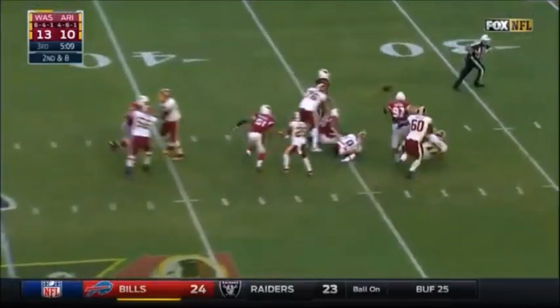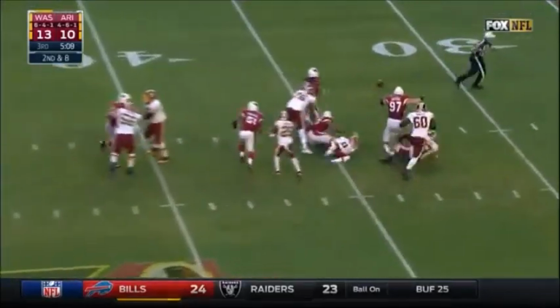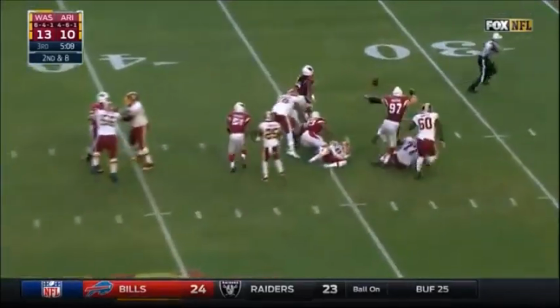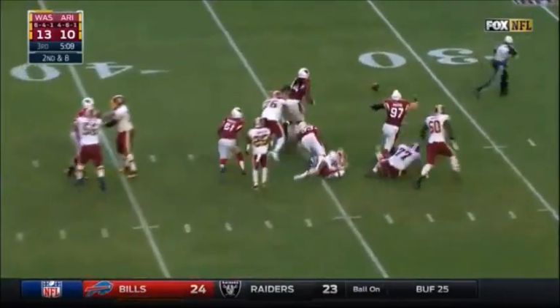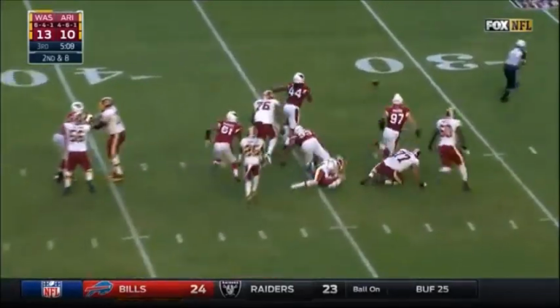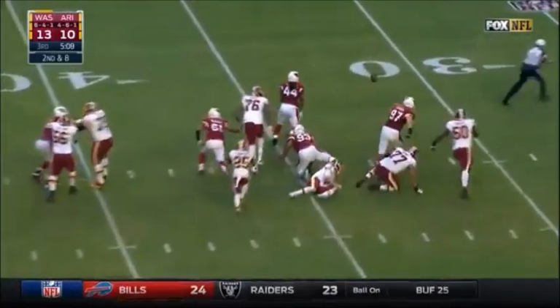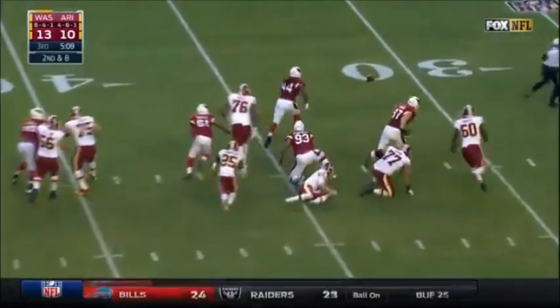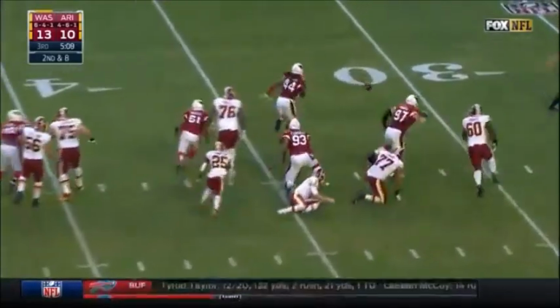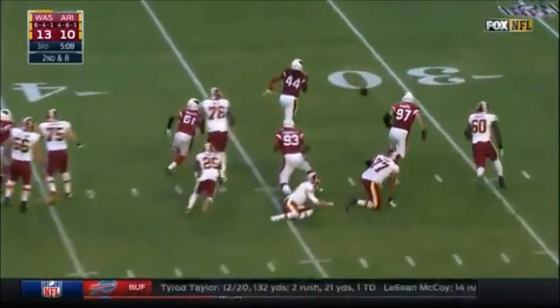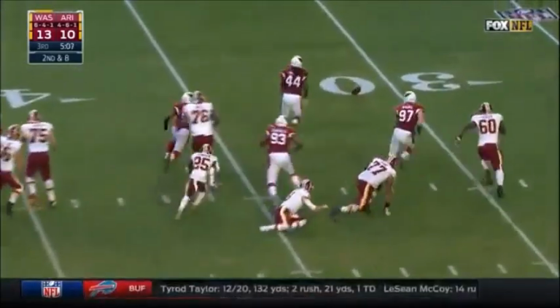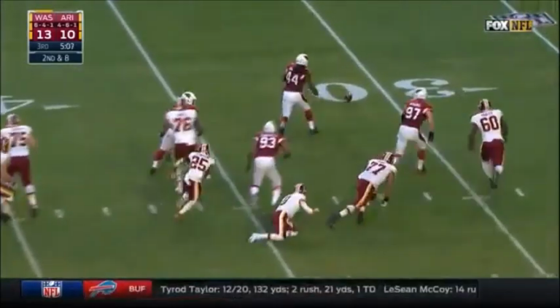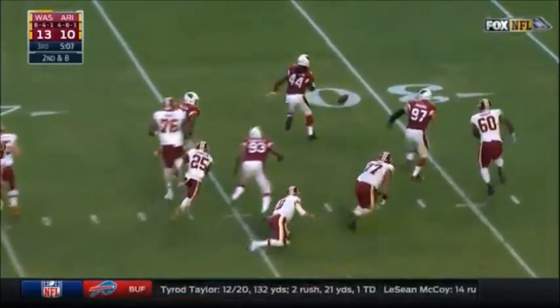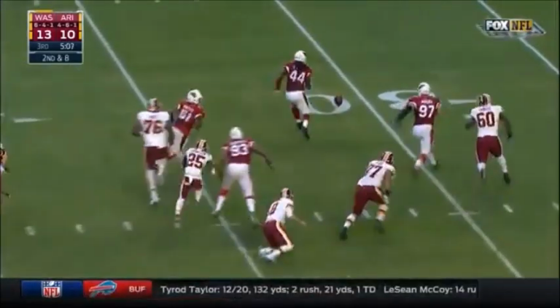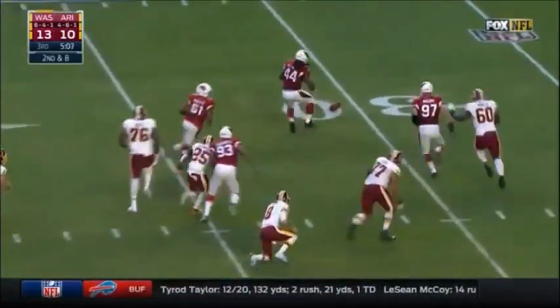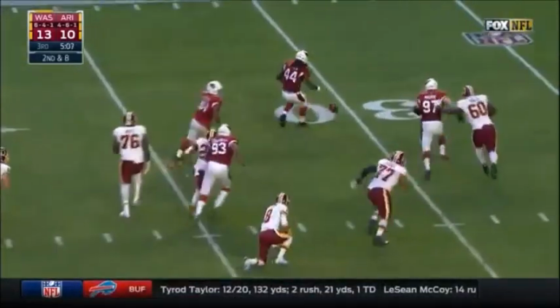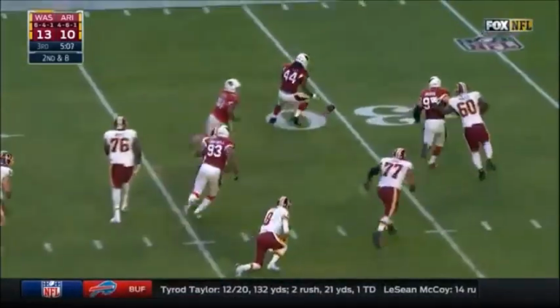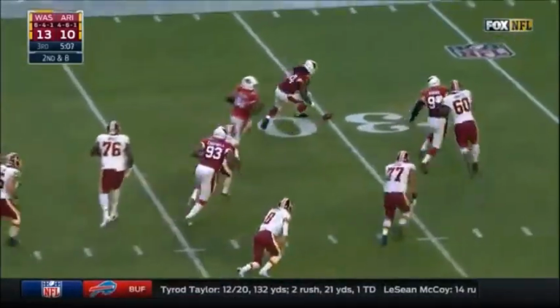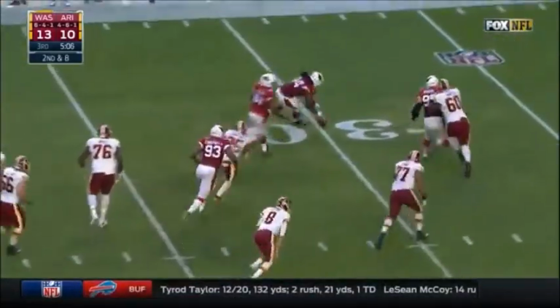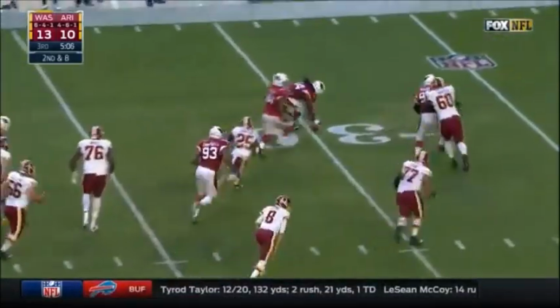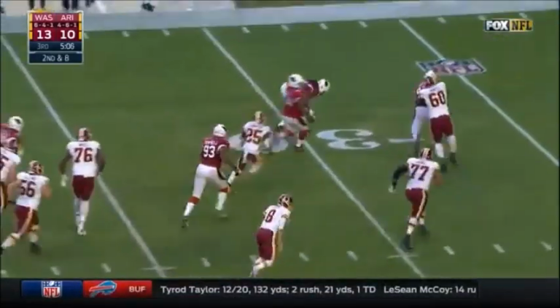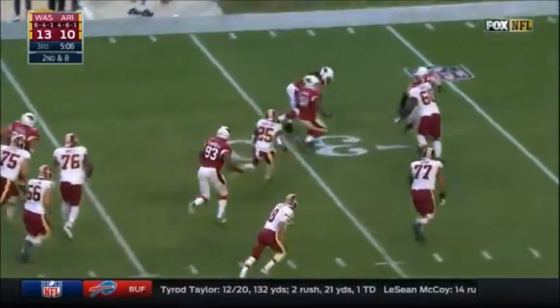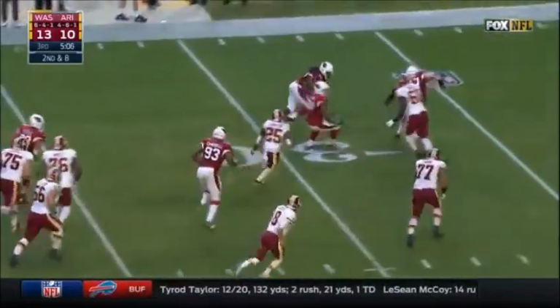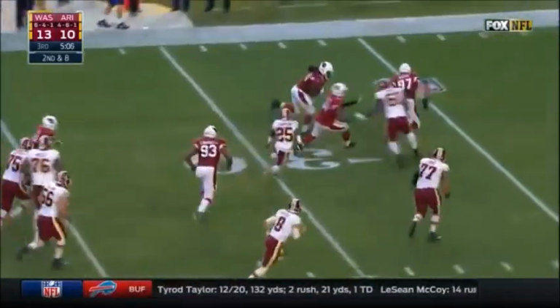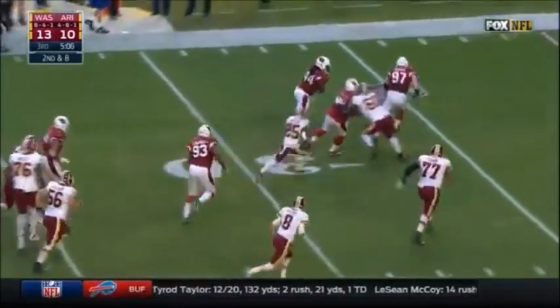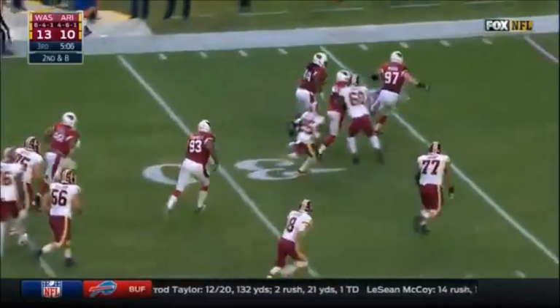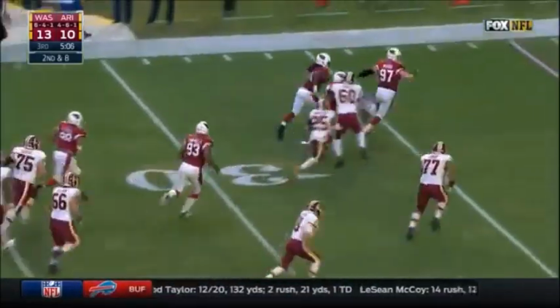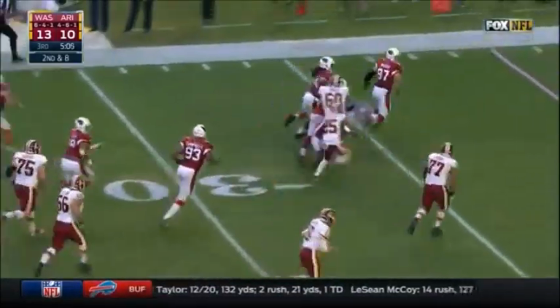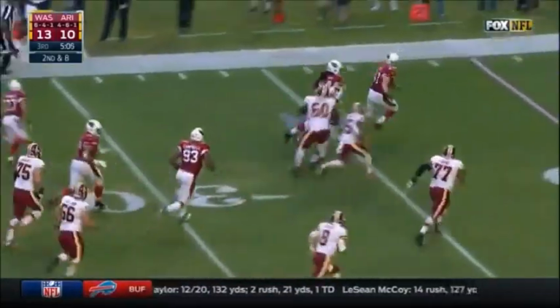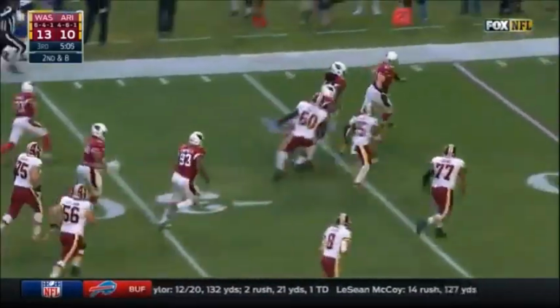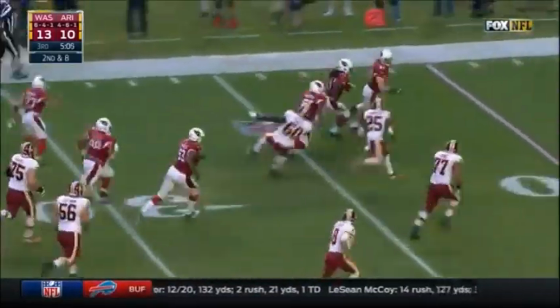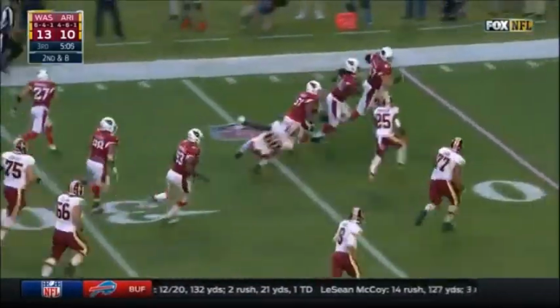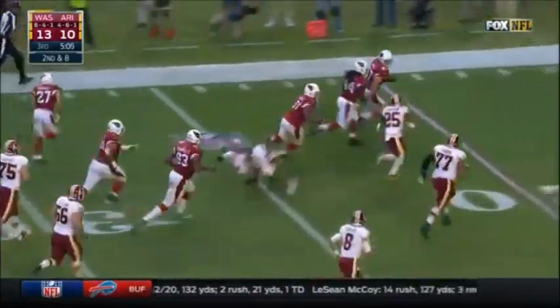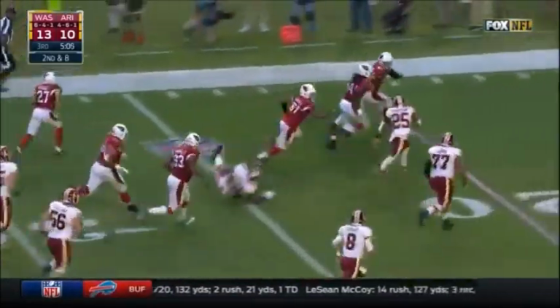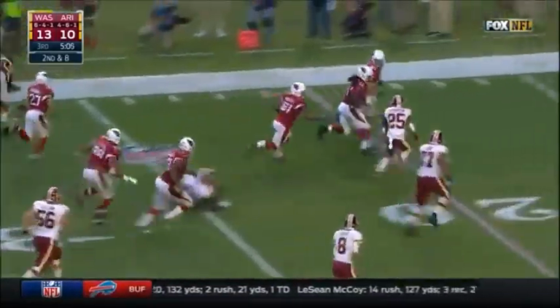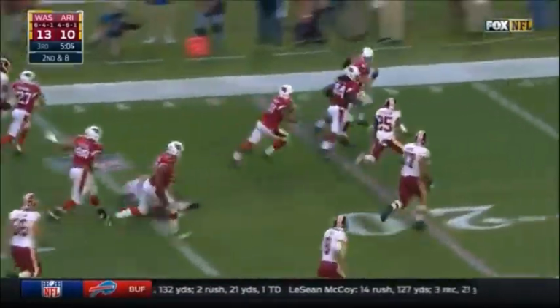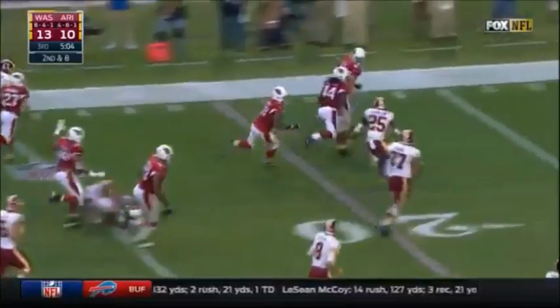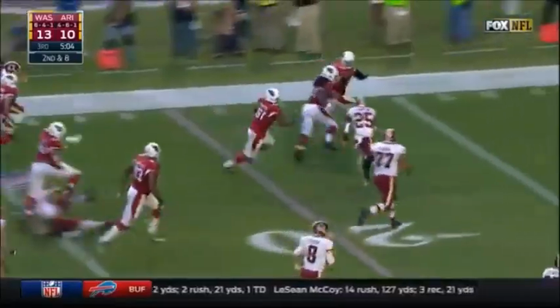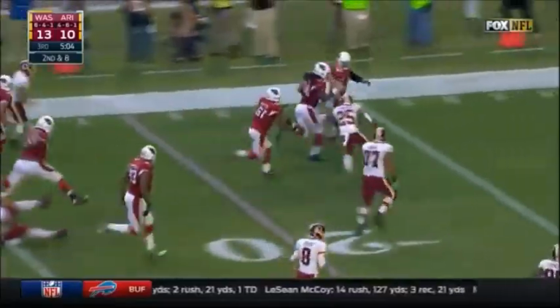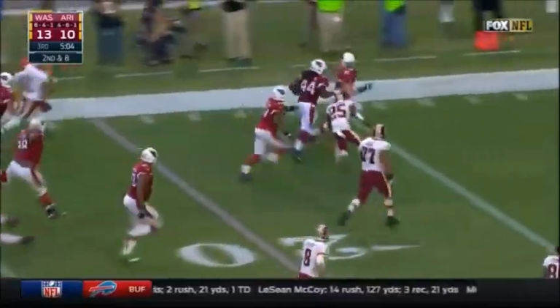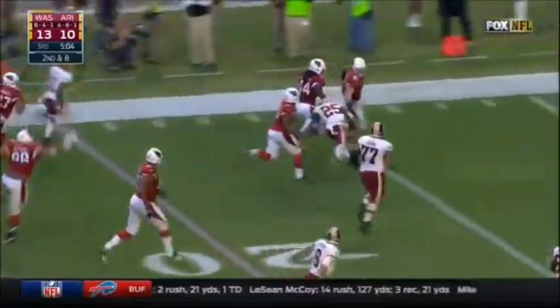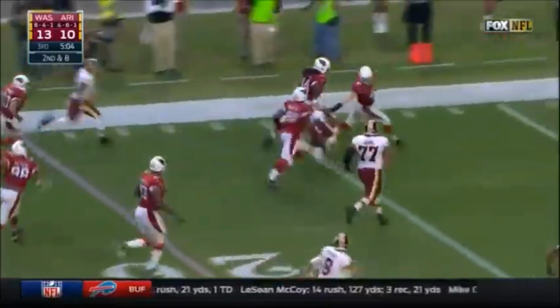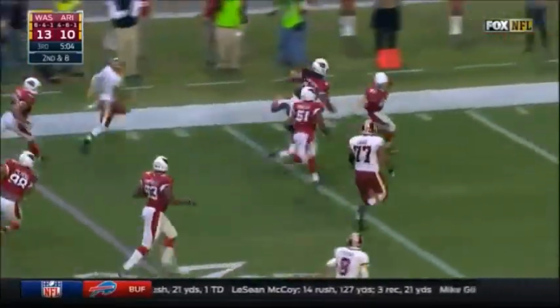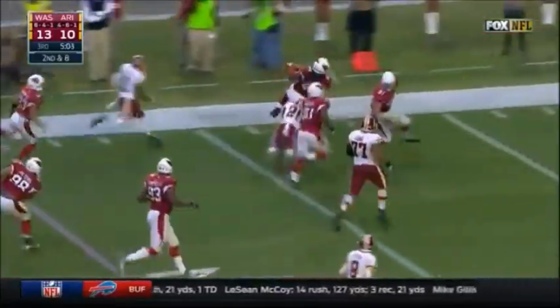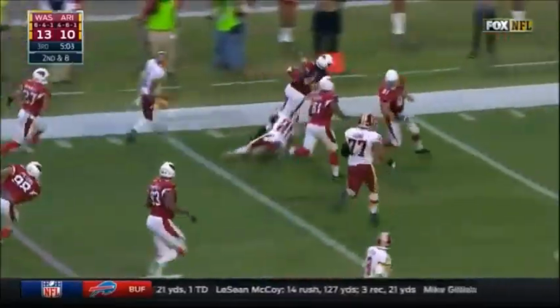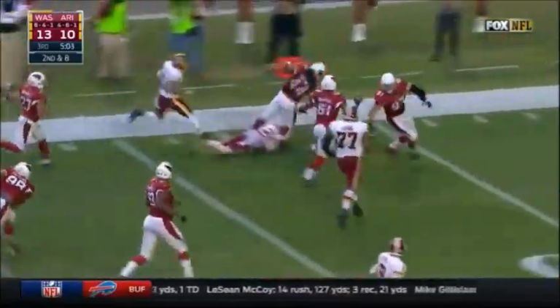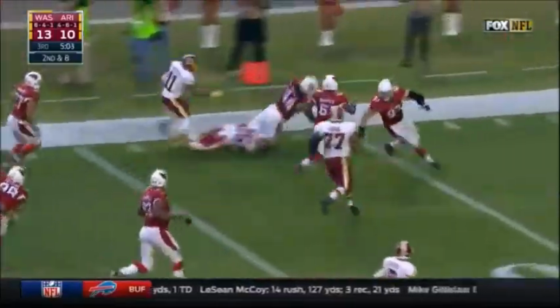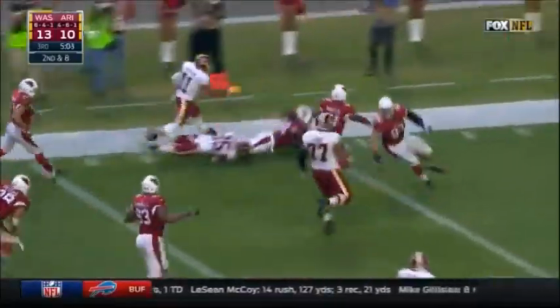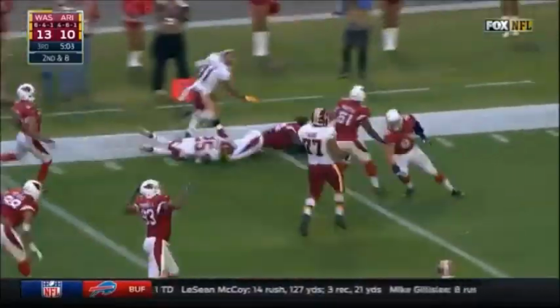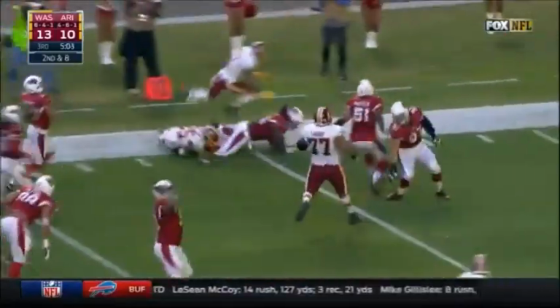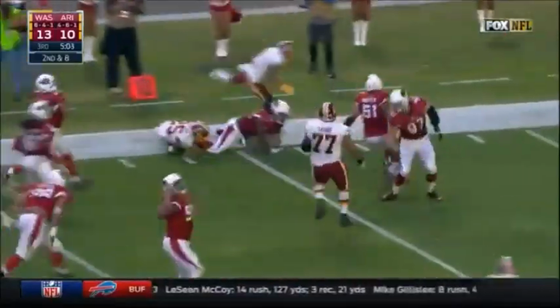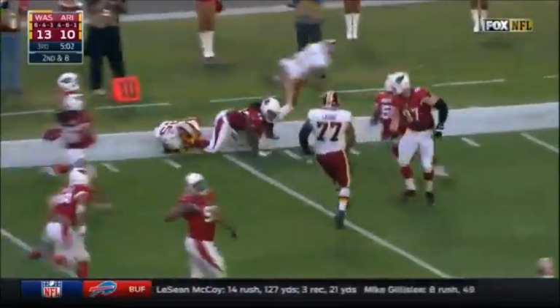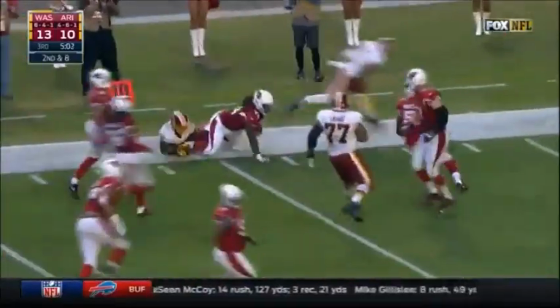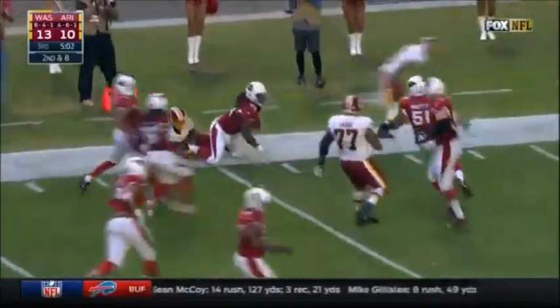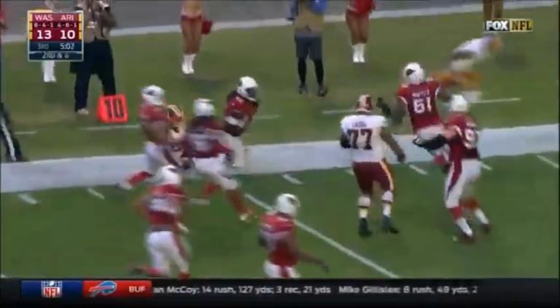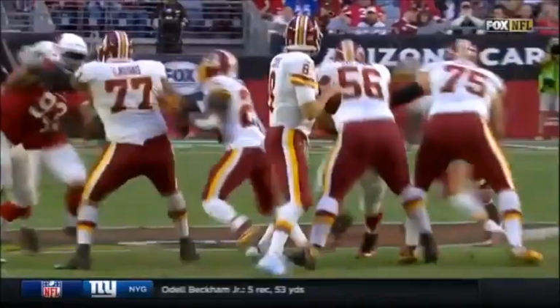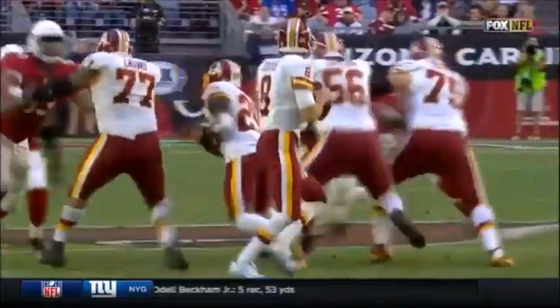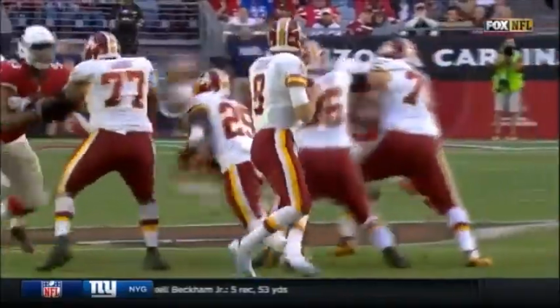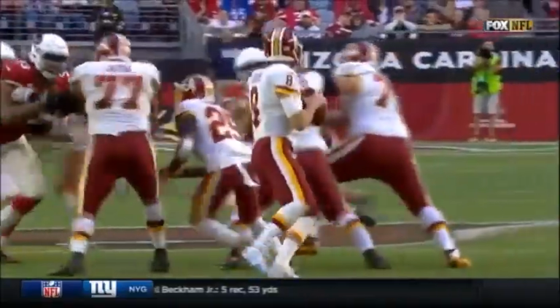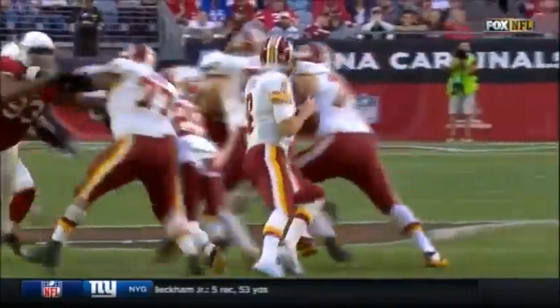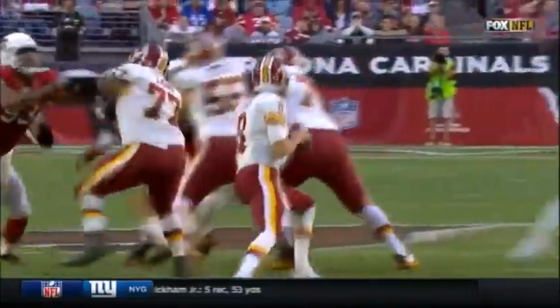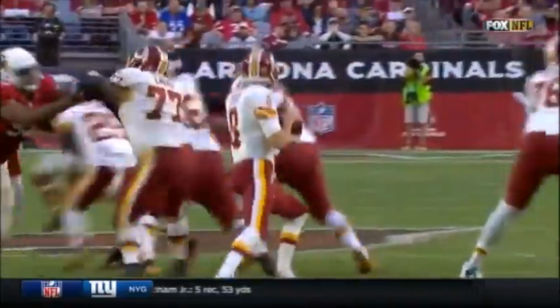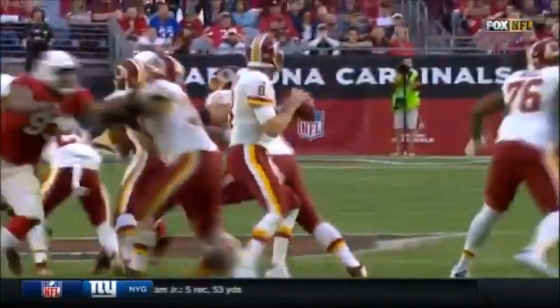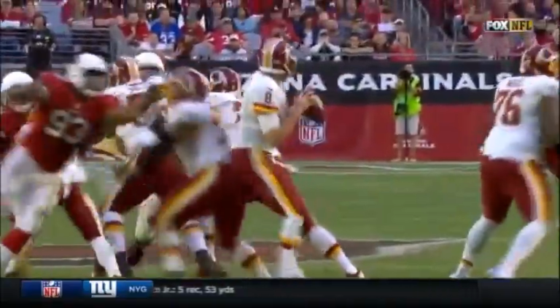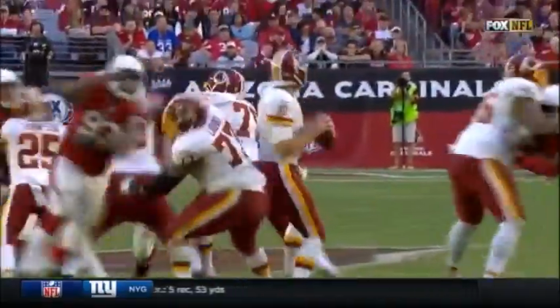Cousins on first down loses the ball. It's a fumble and it's picked up by the Cardinals — Marcus Golden — and Golden is tackled.